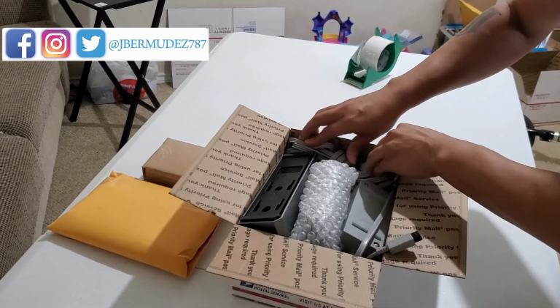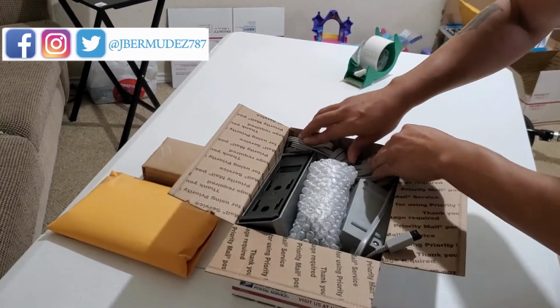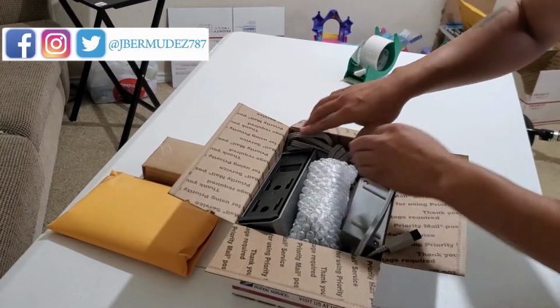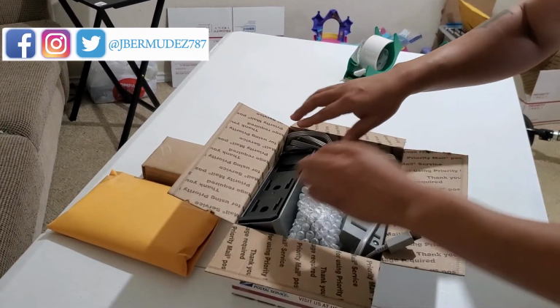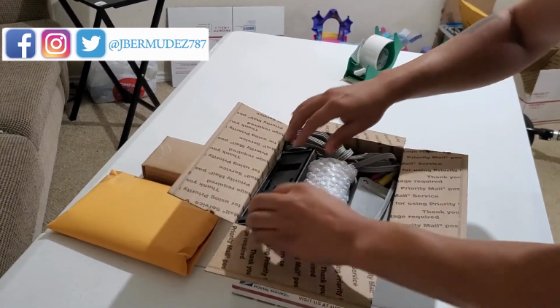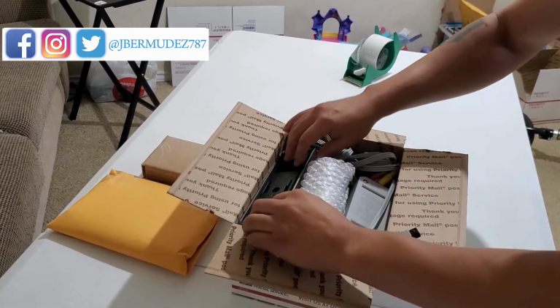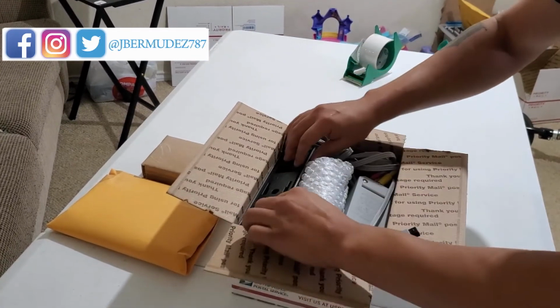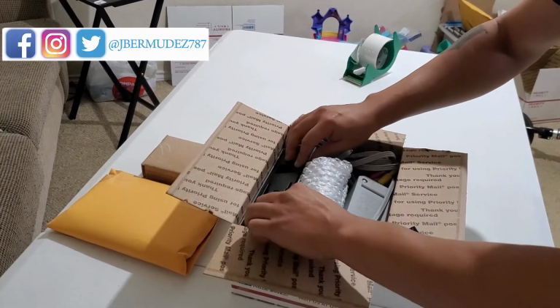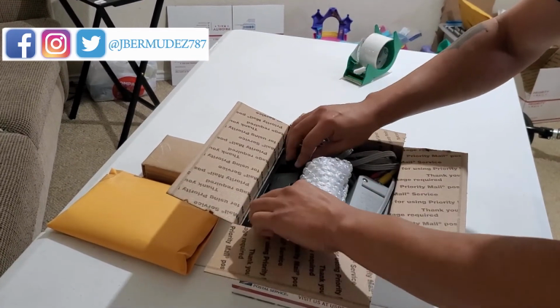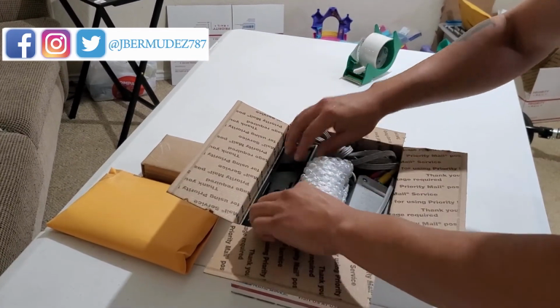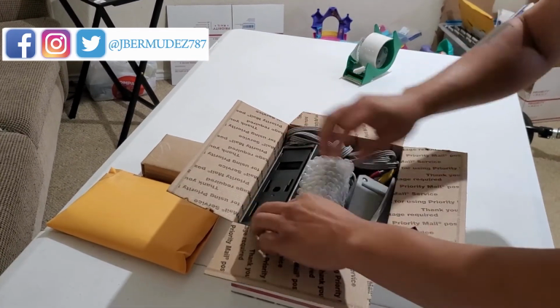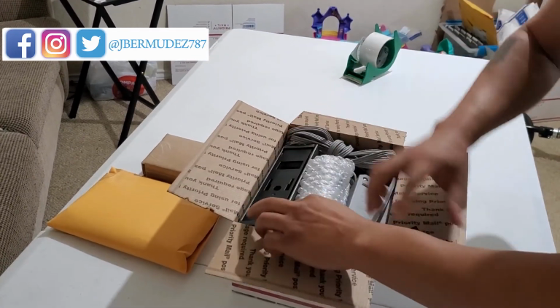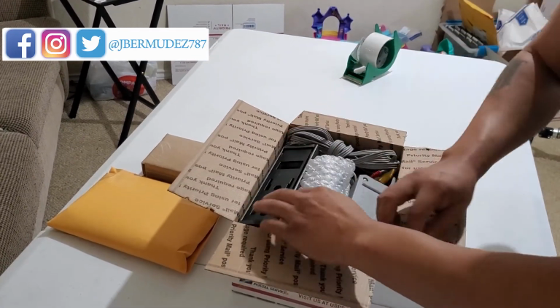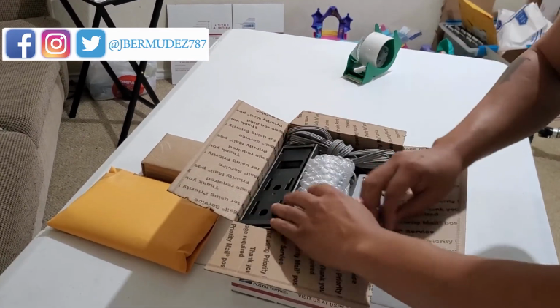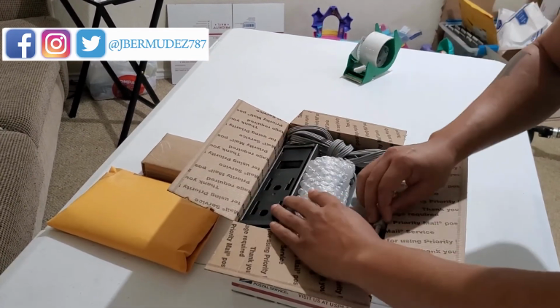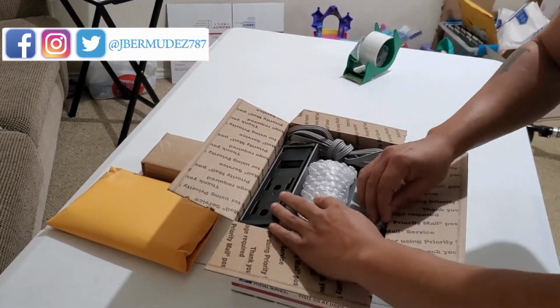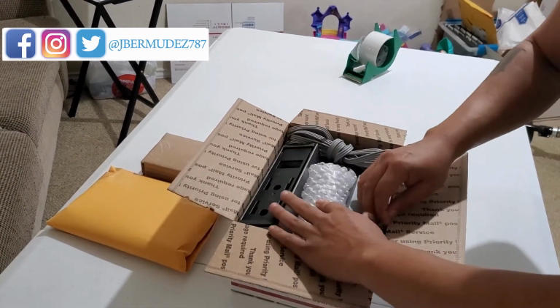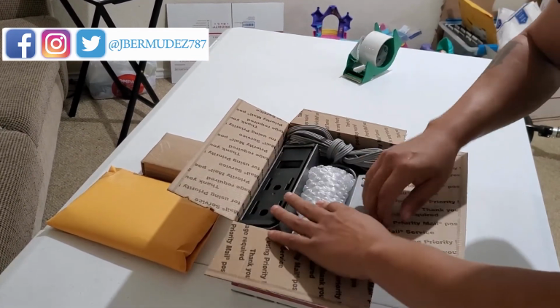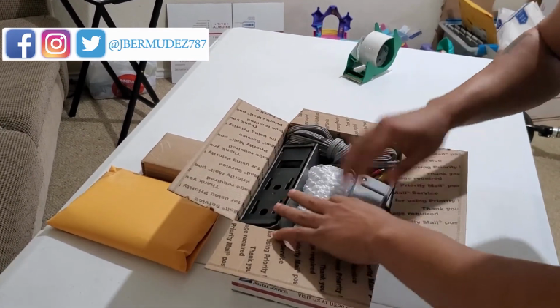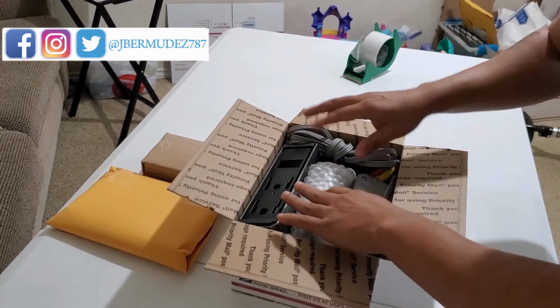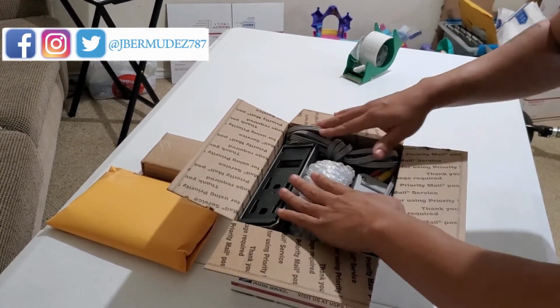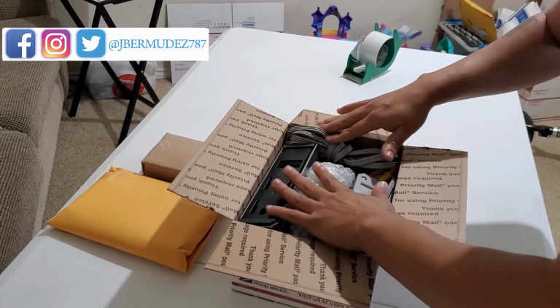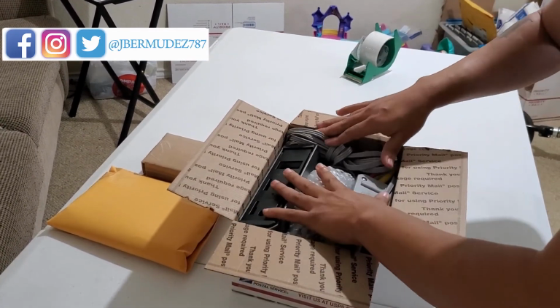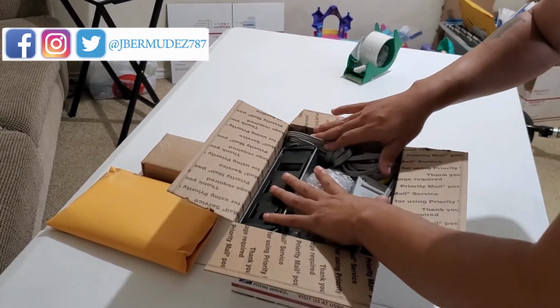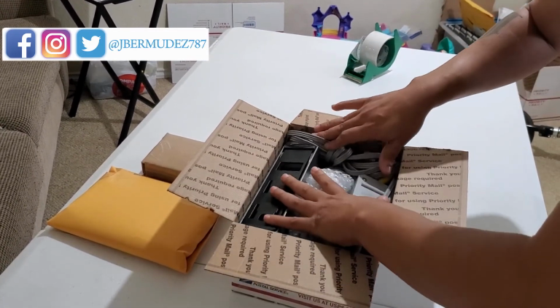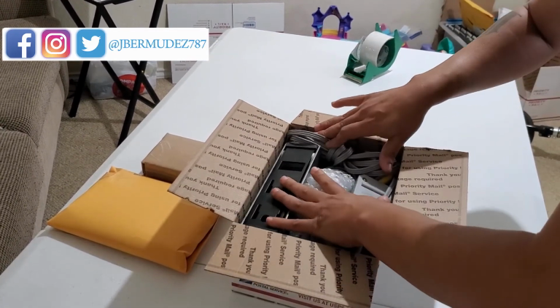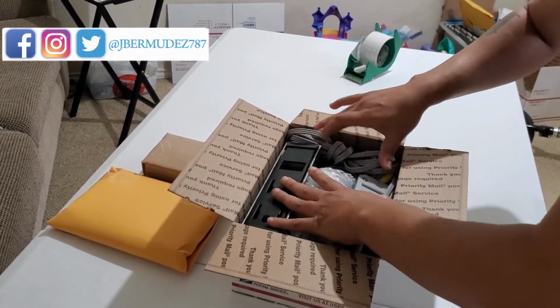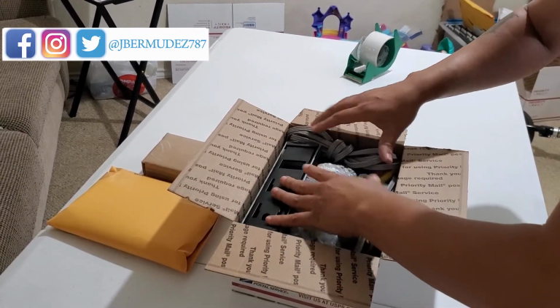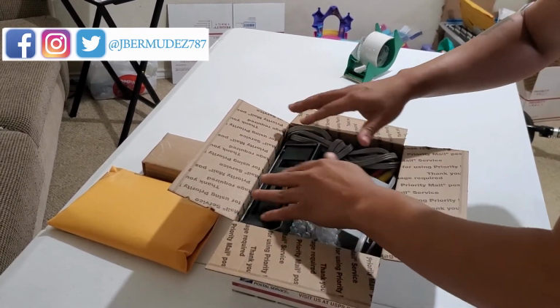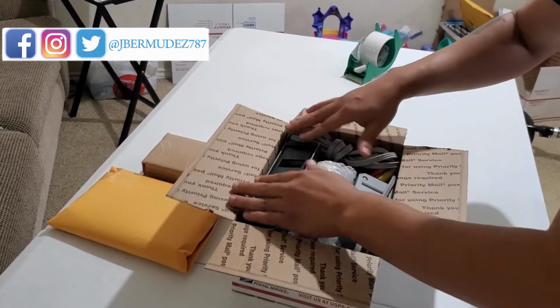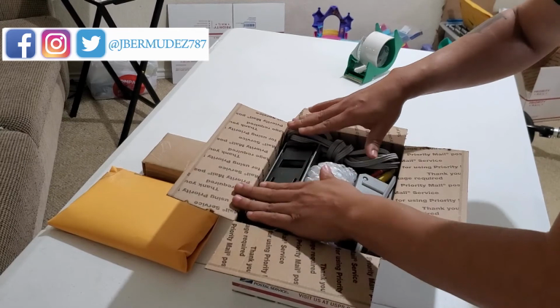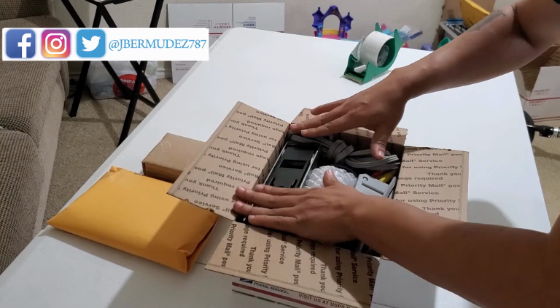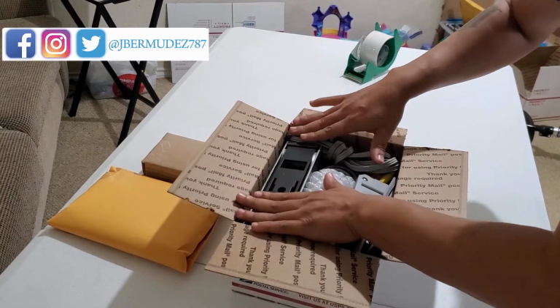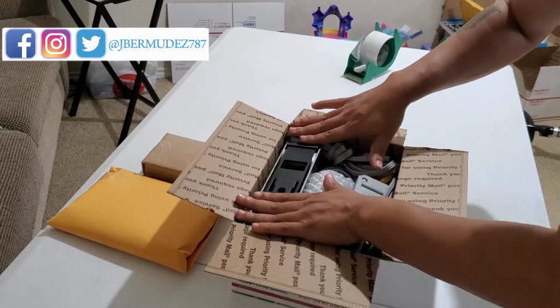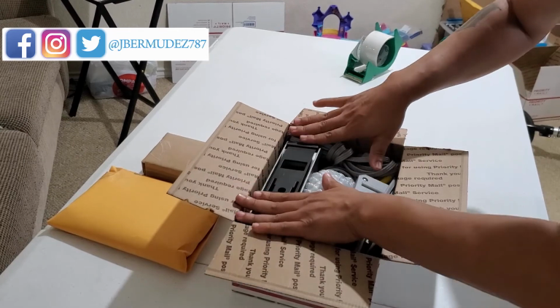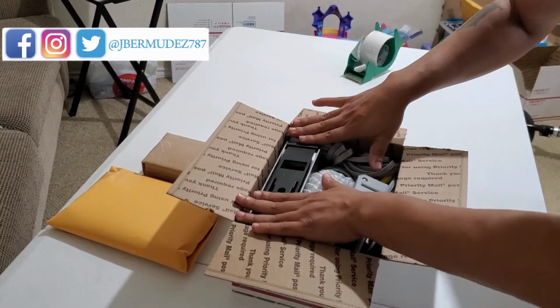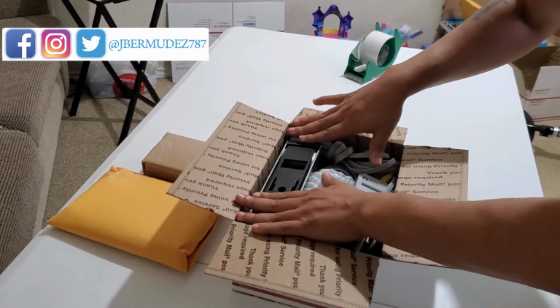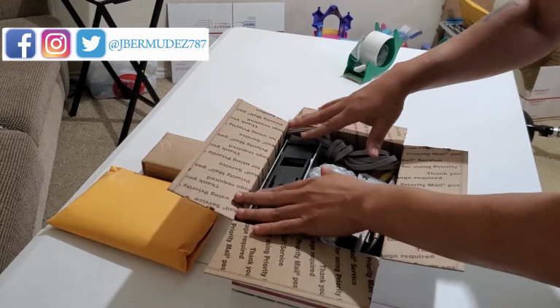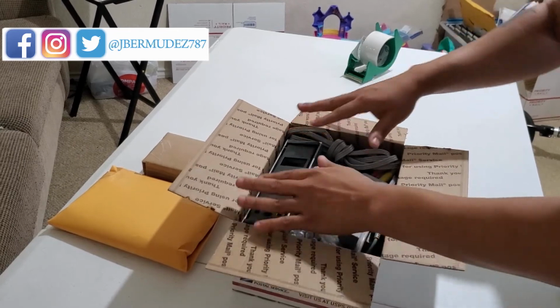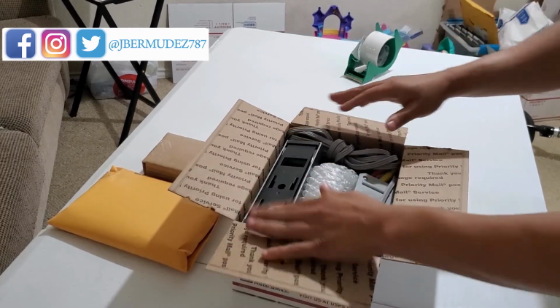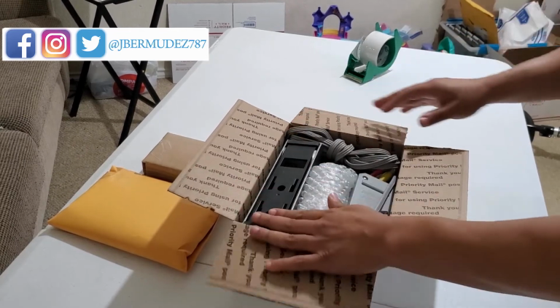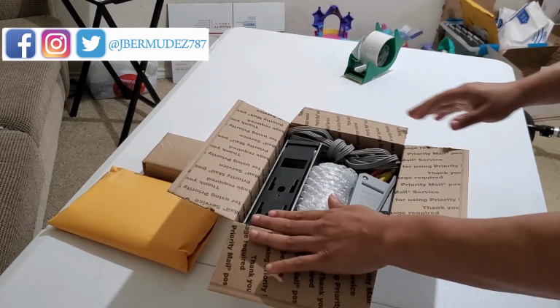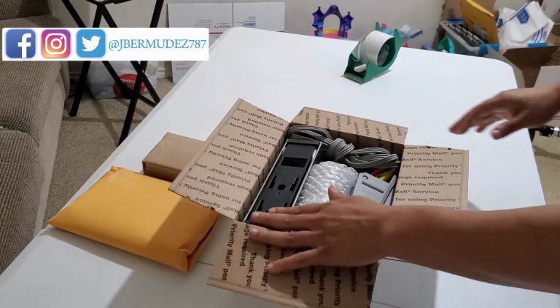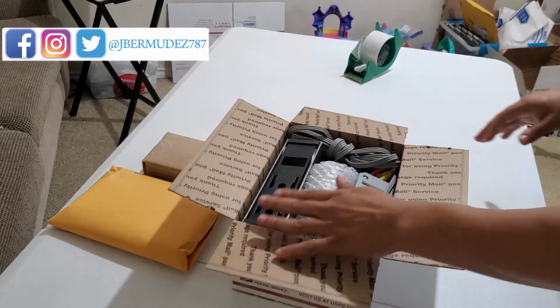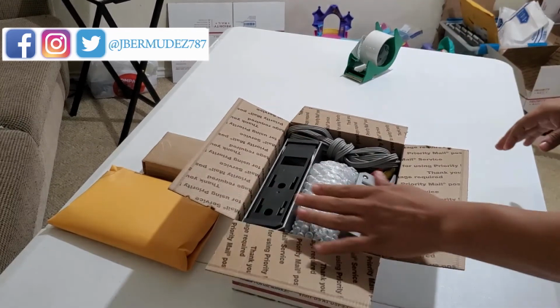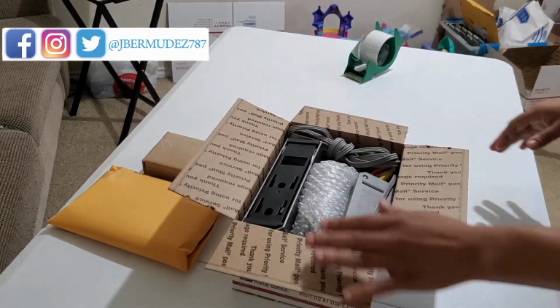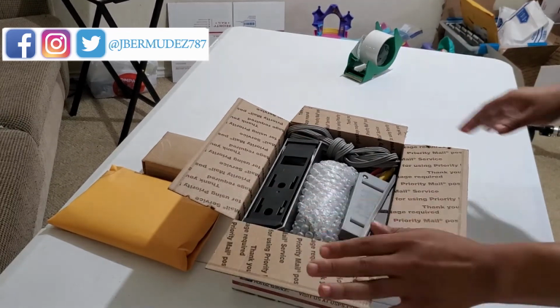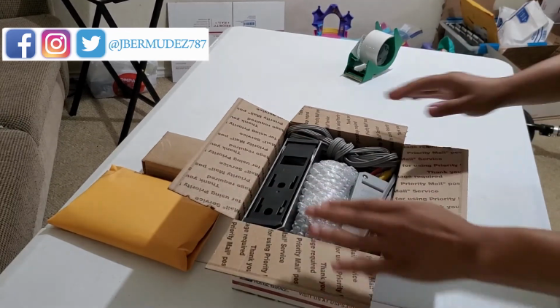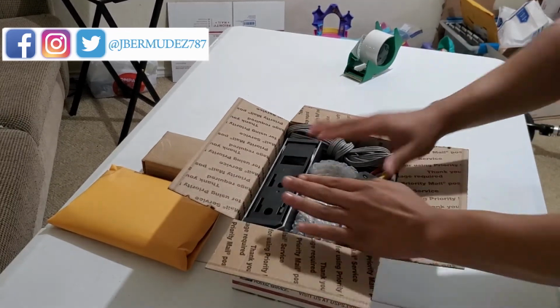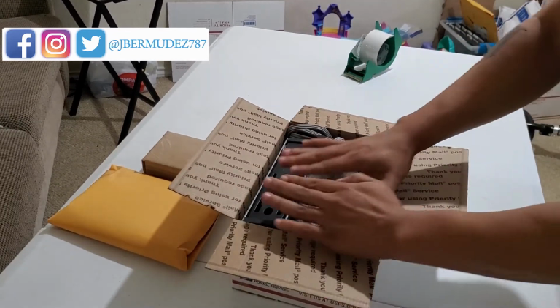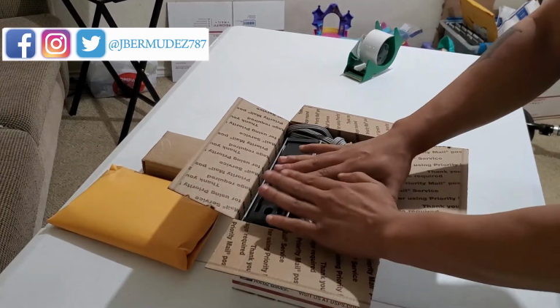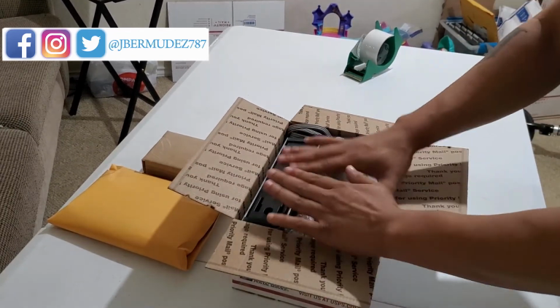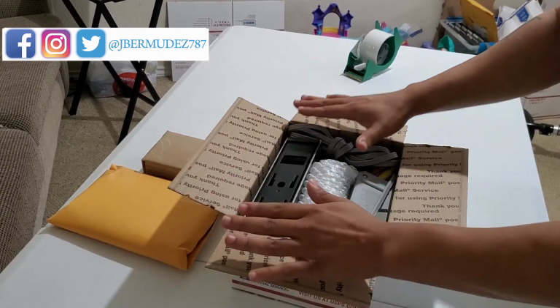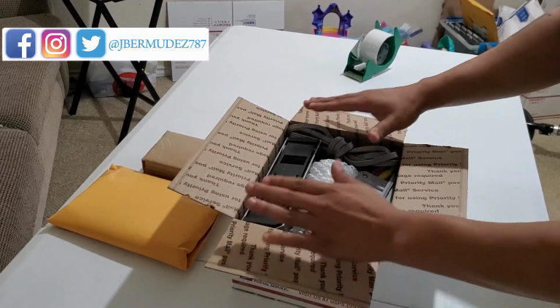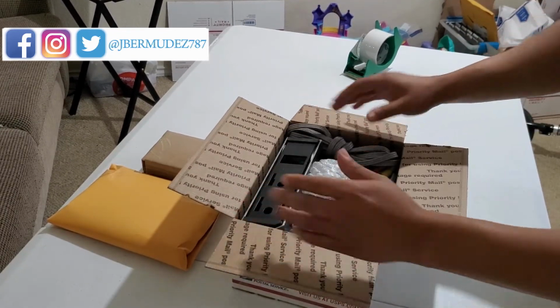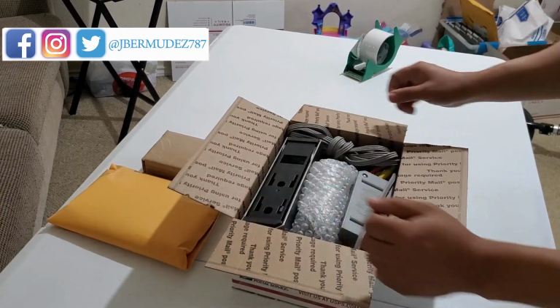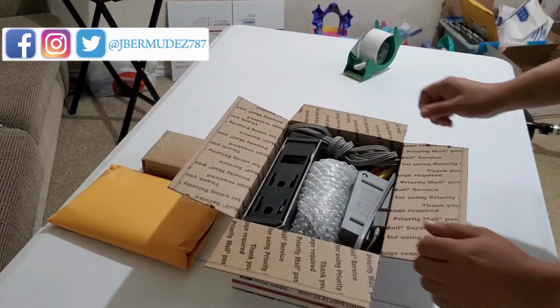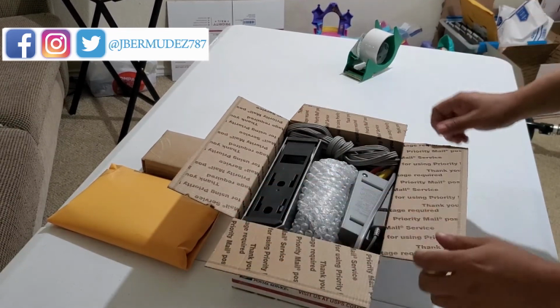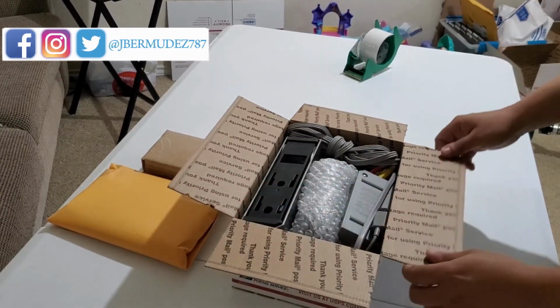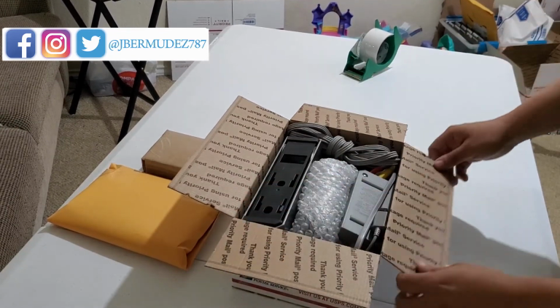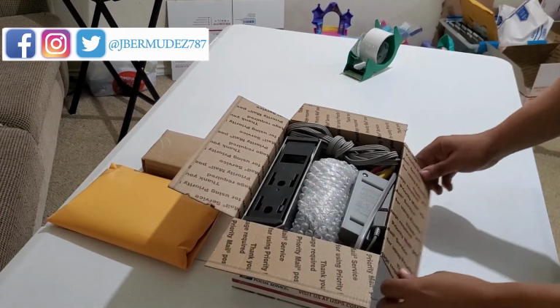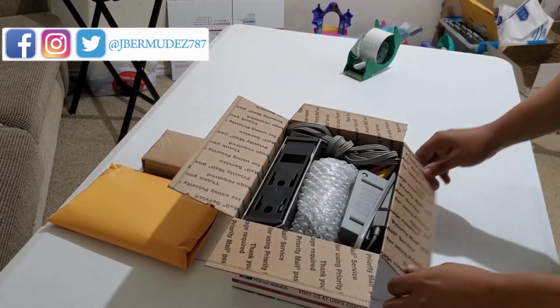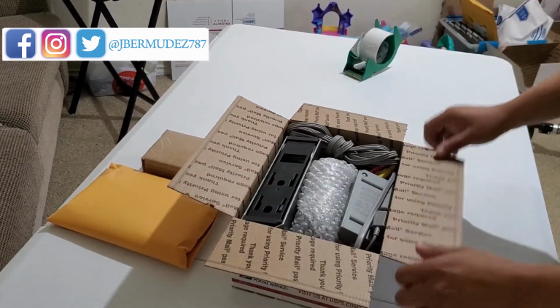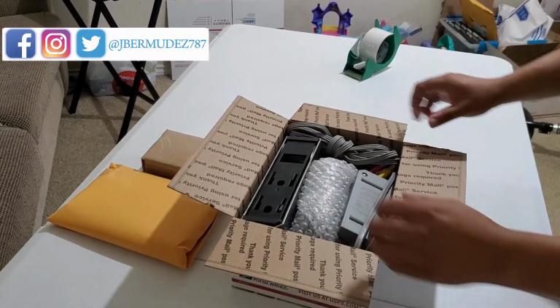As you can see, everything fits in here fine.